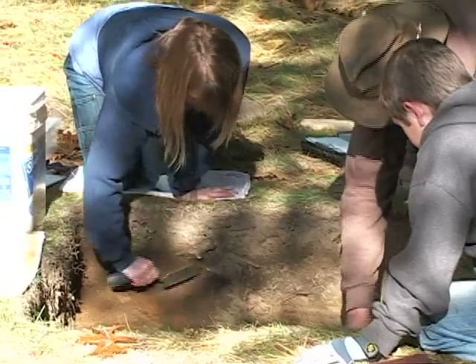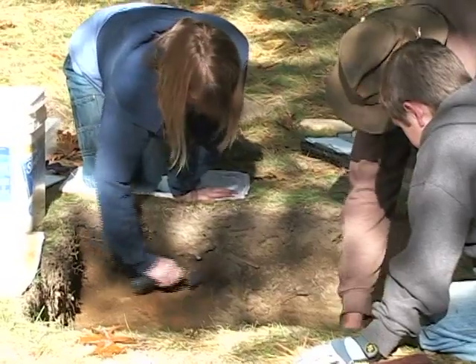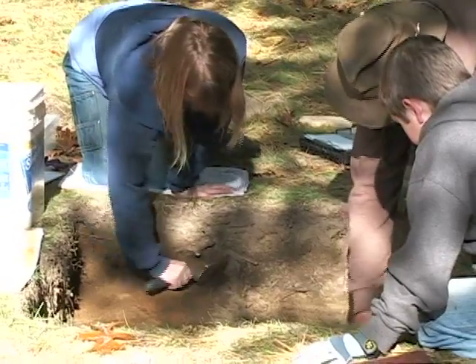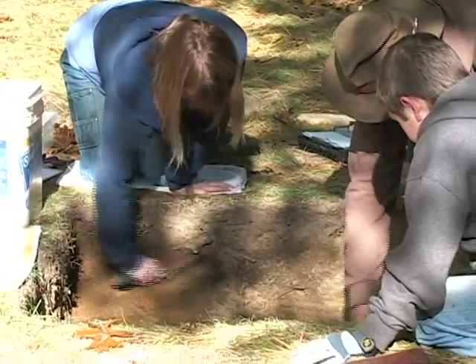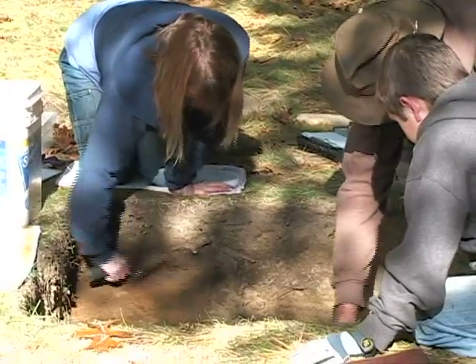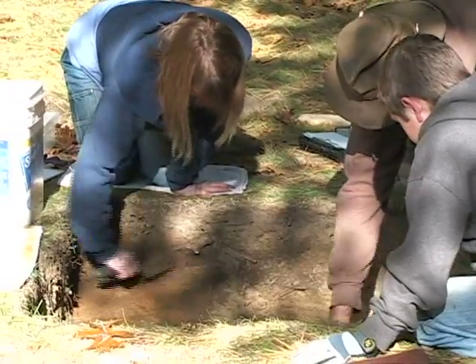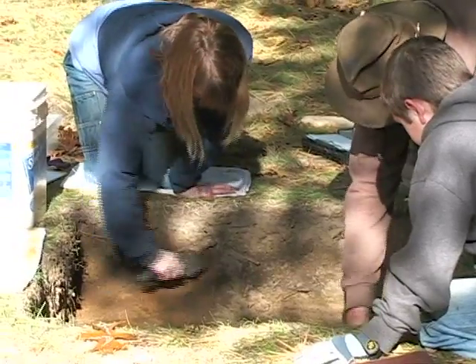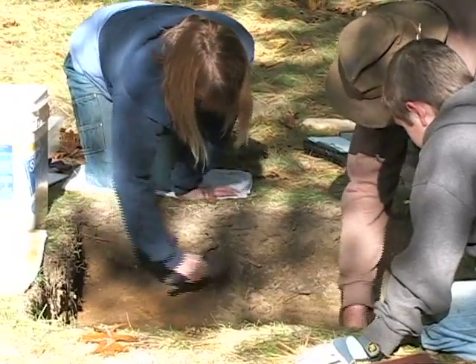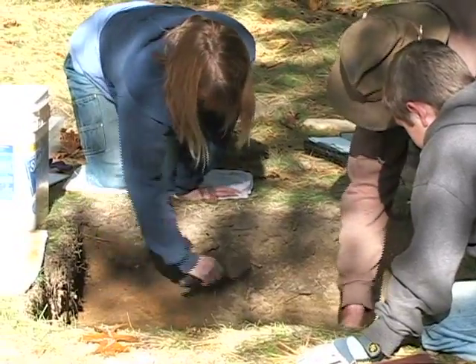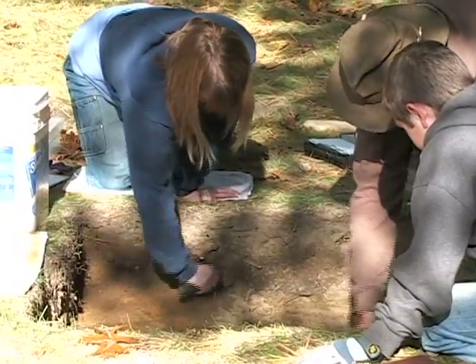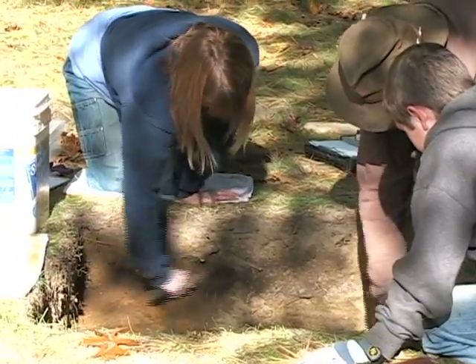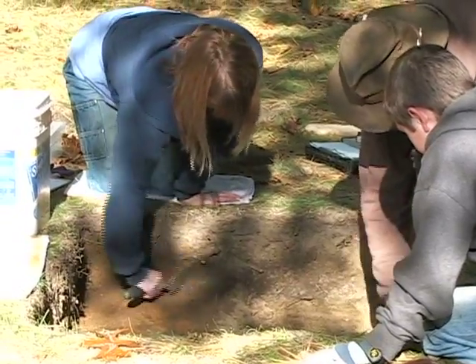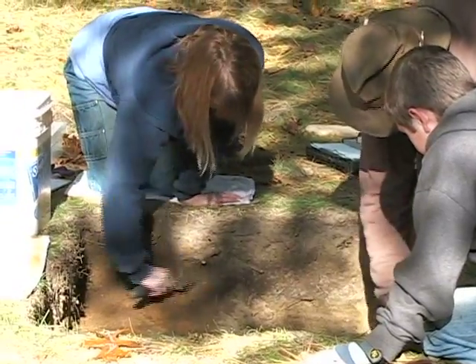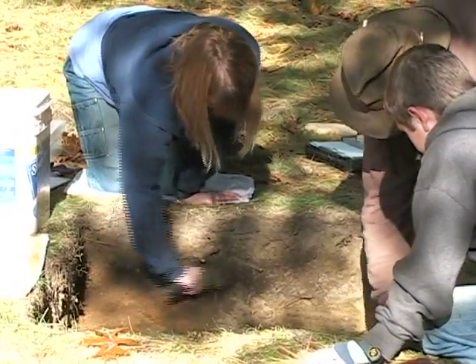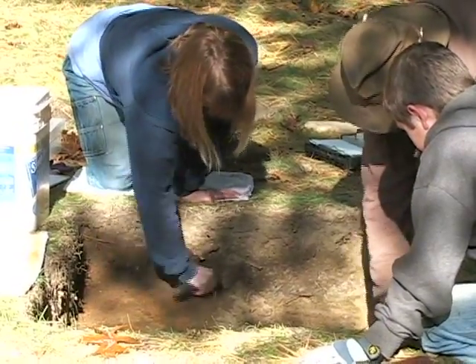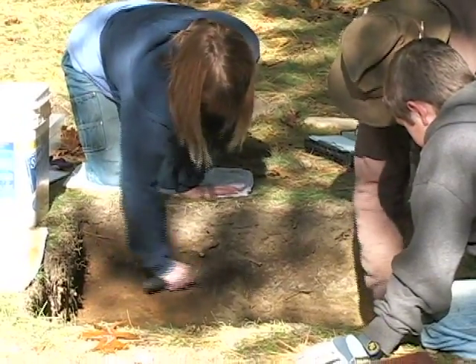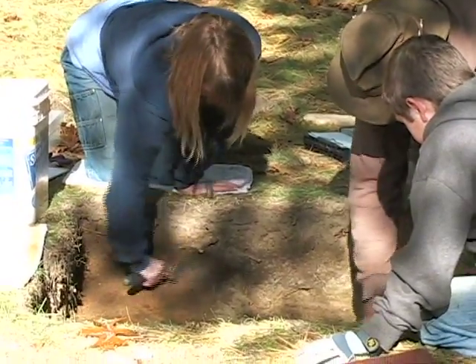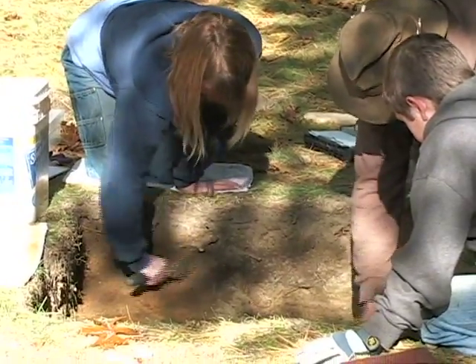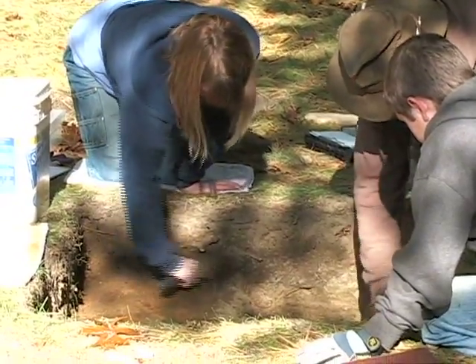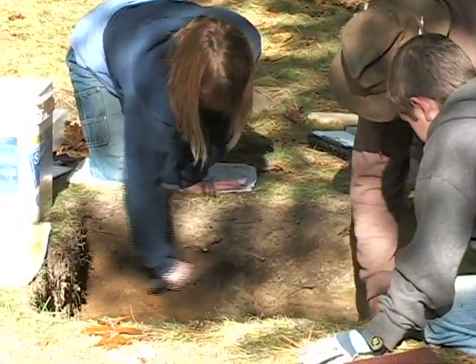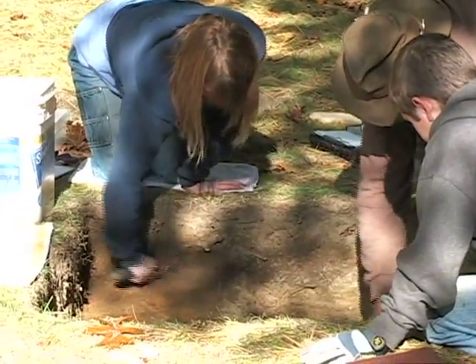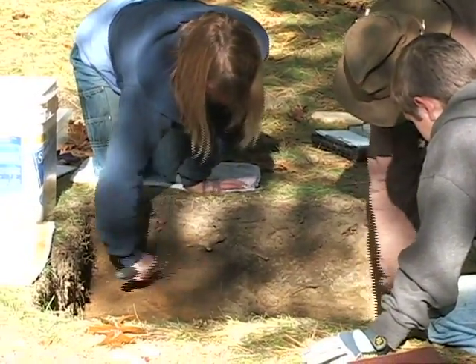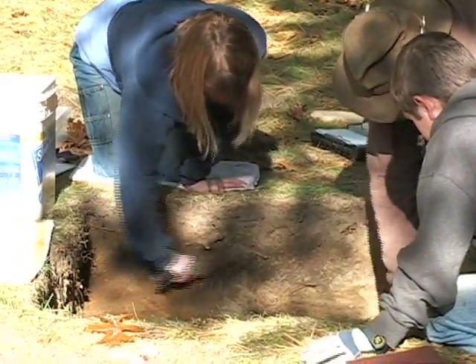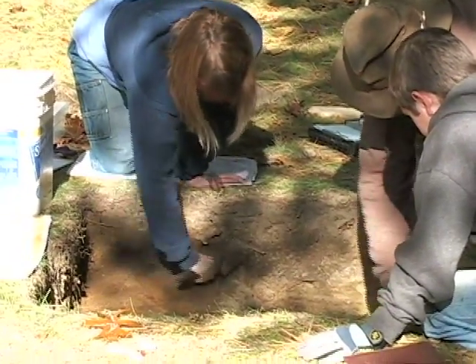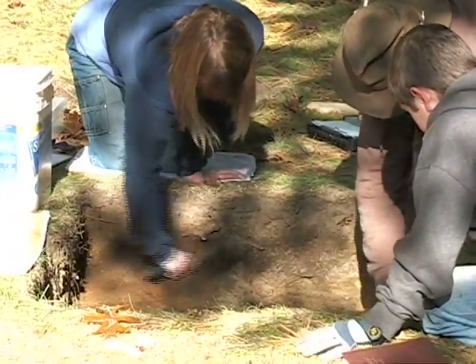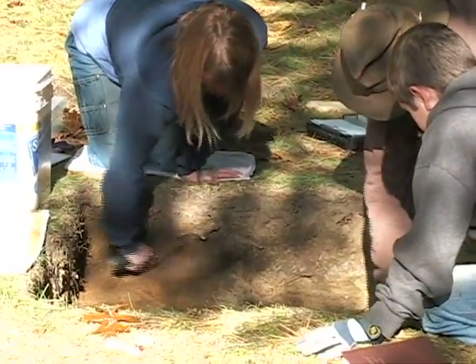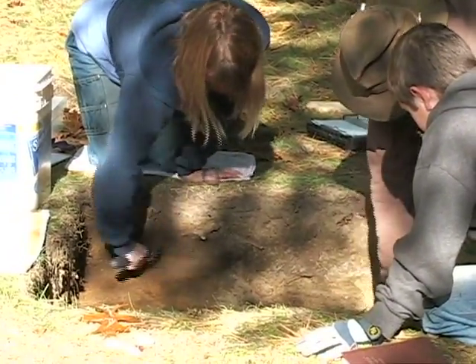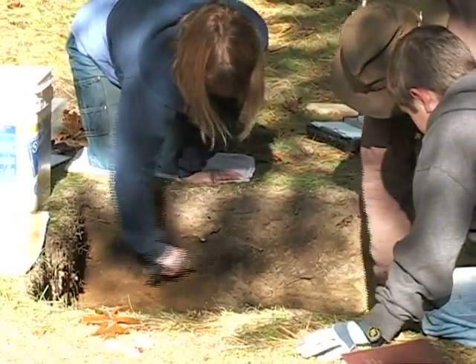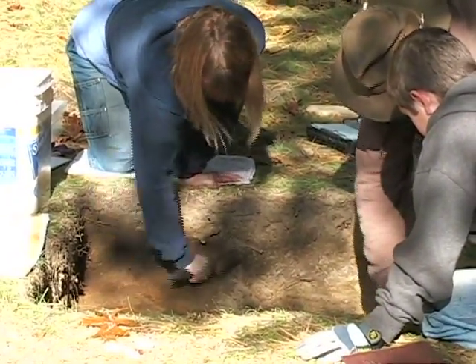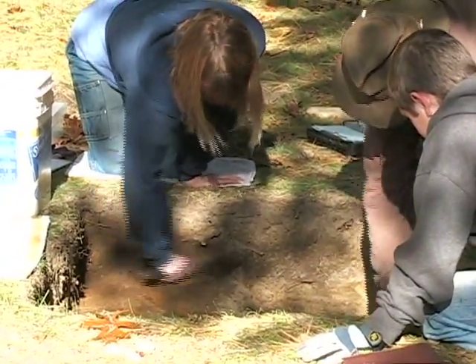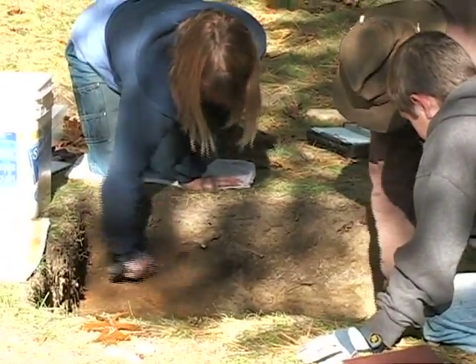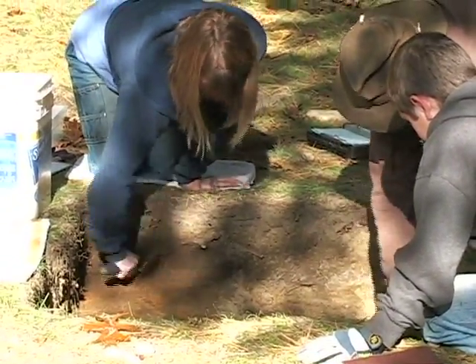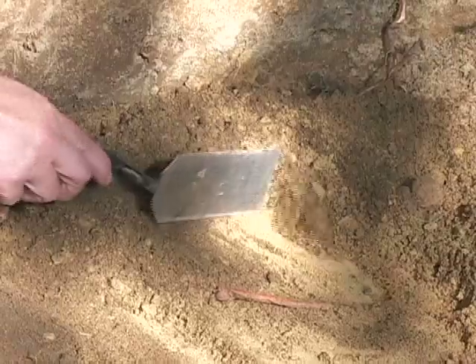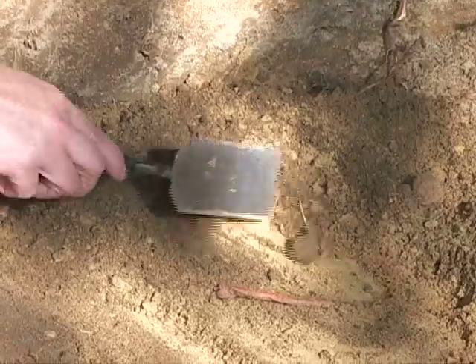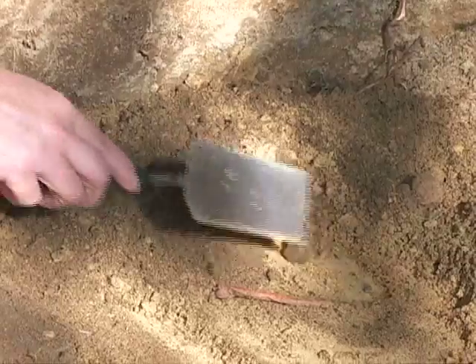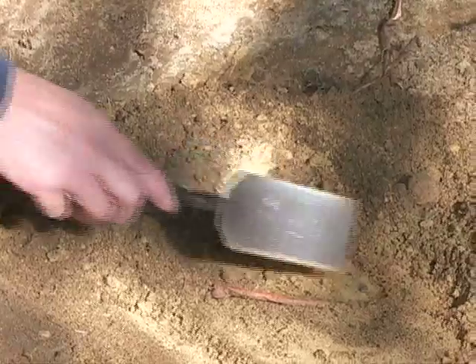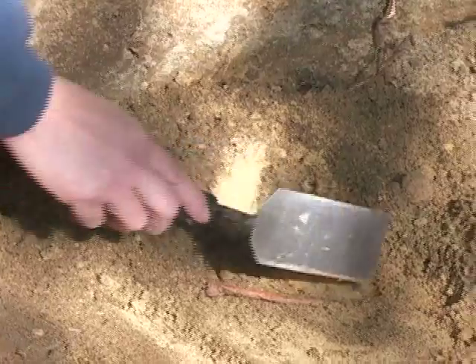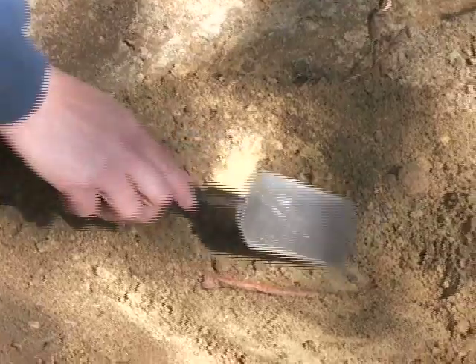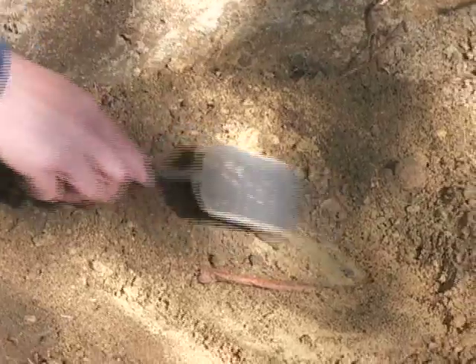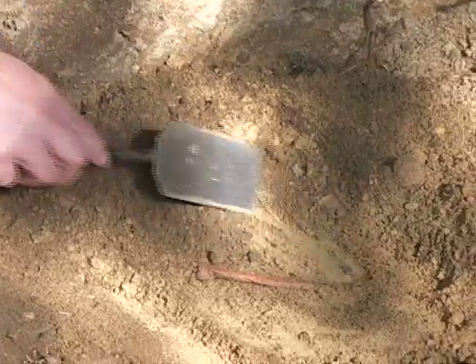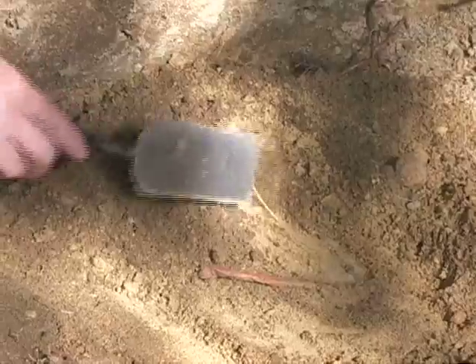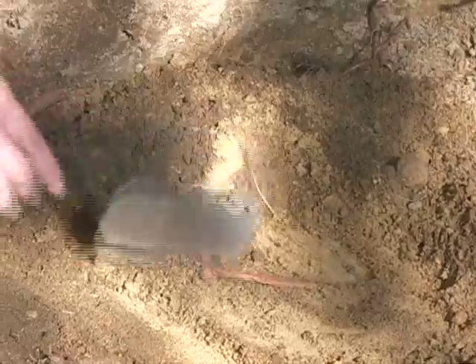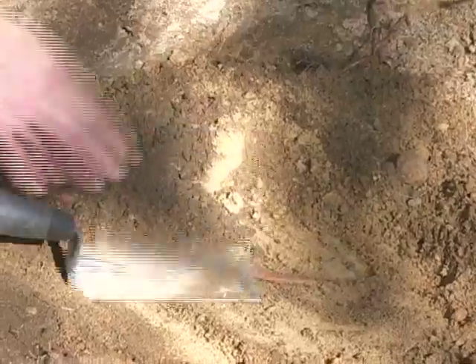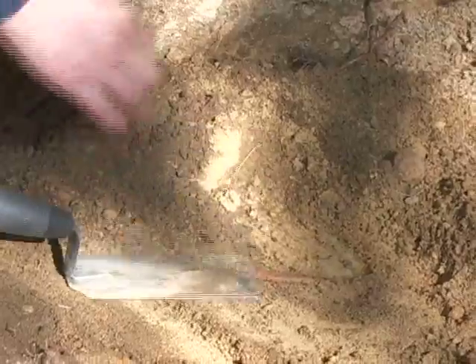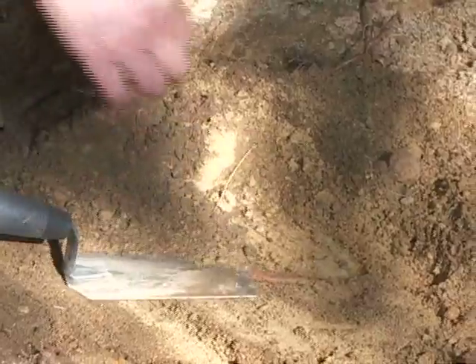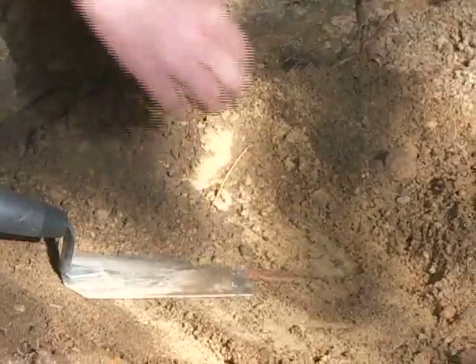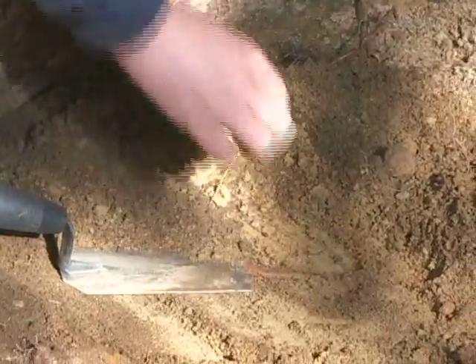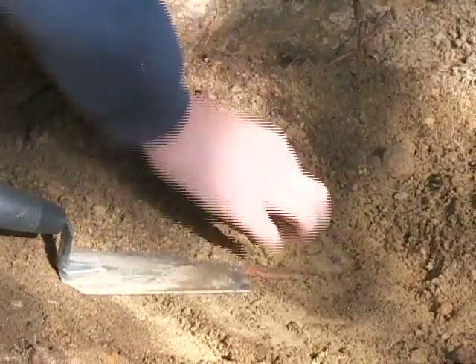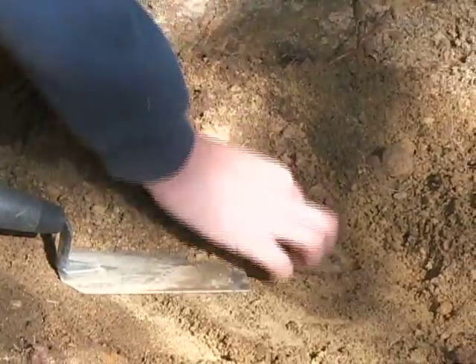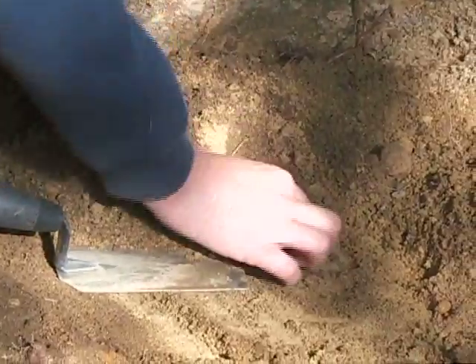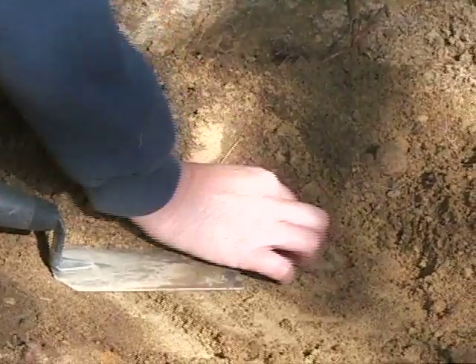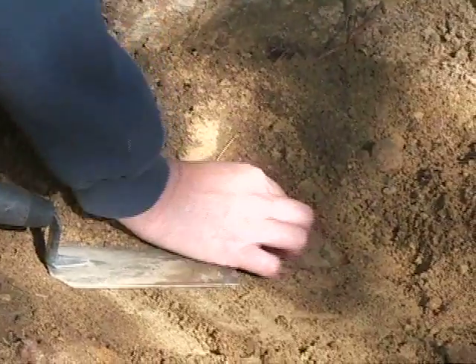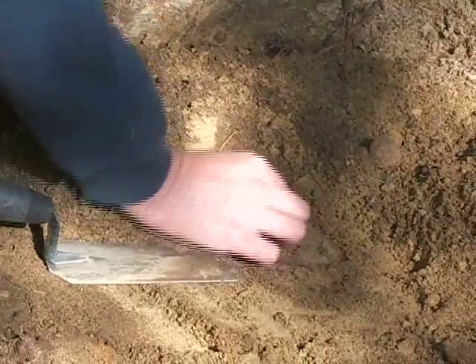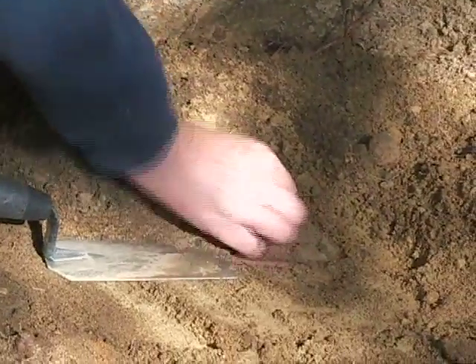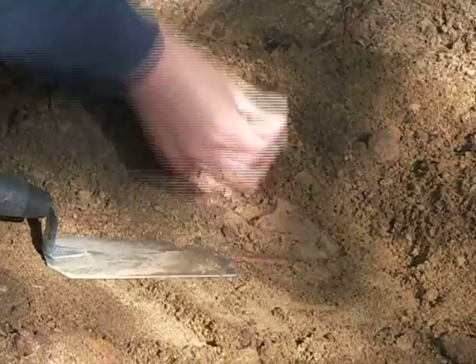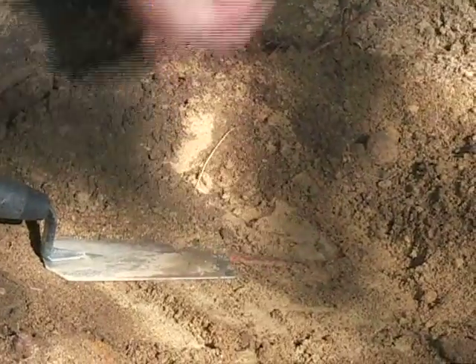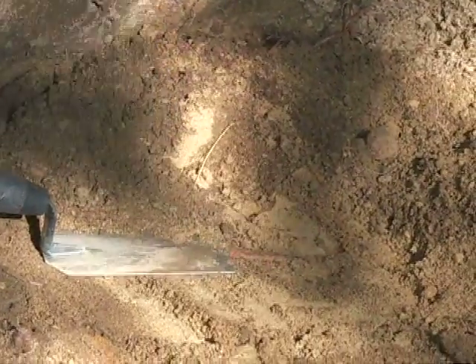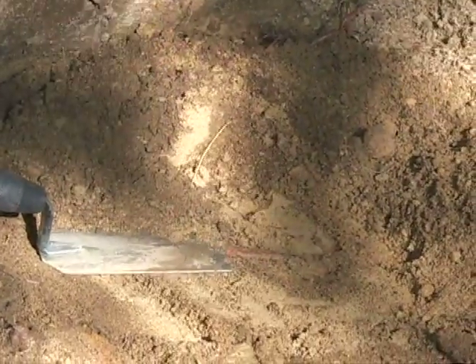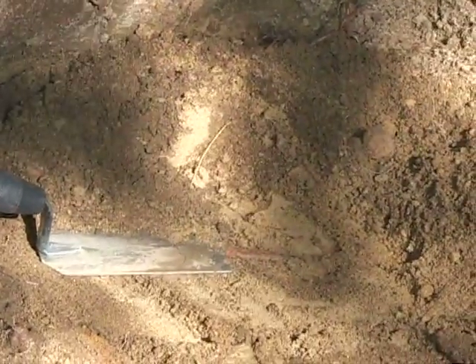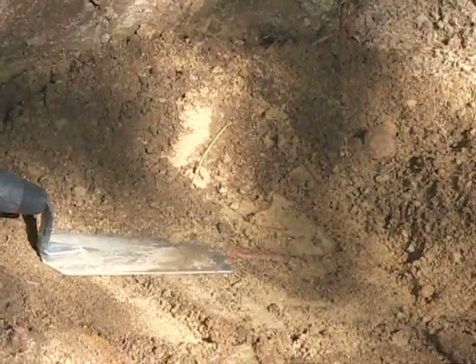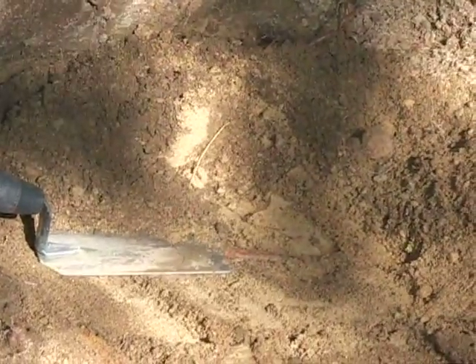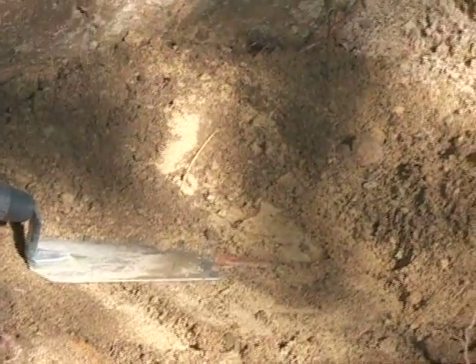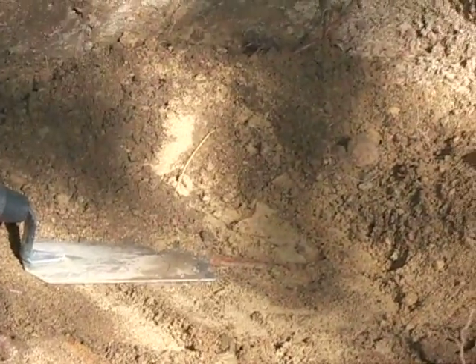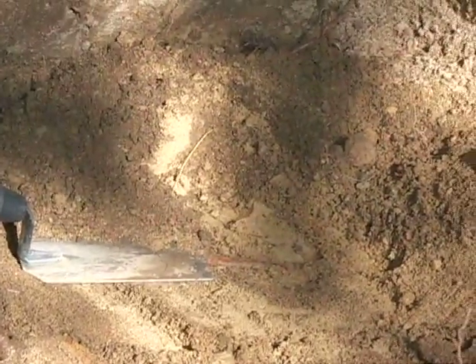That's the only piece of lead that we found, so we think probably they updated the windows at some point and put in regular rectangular windows.